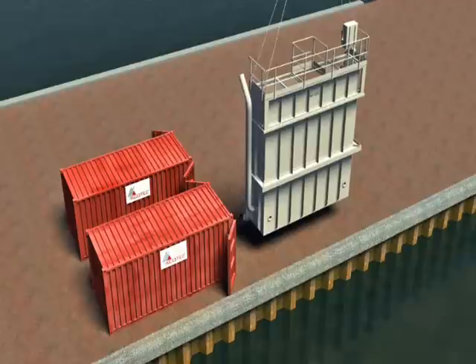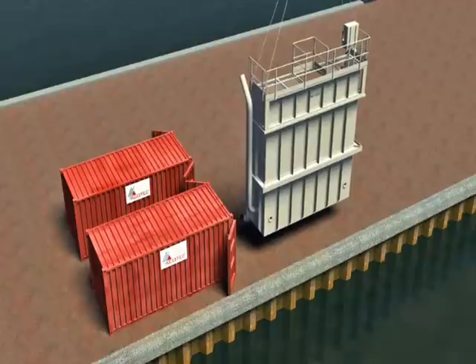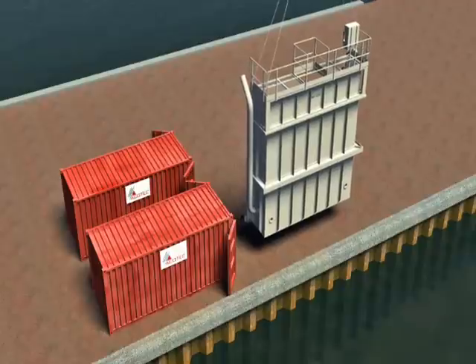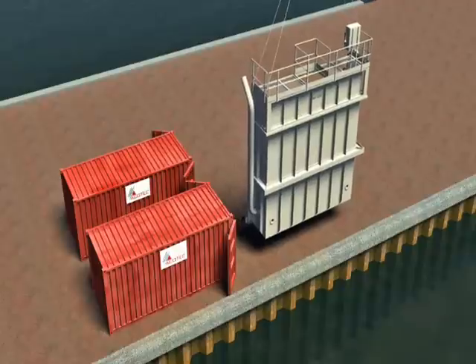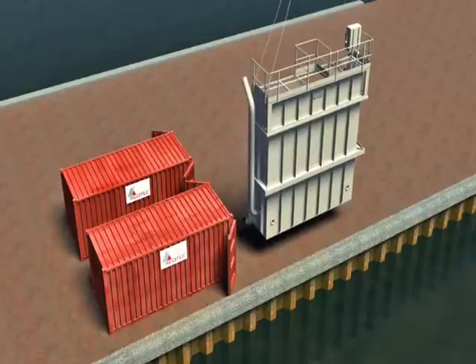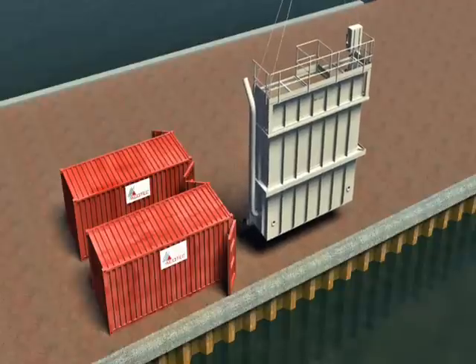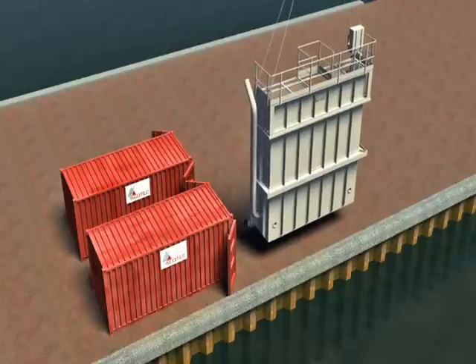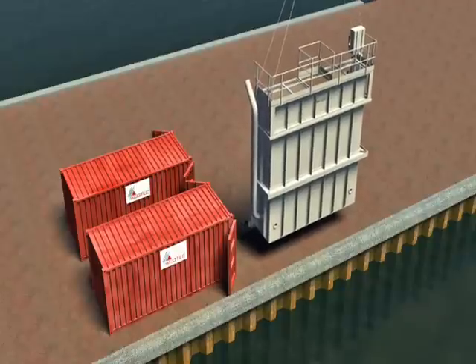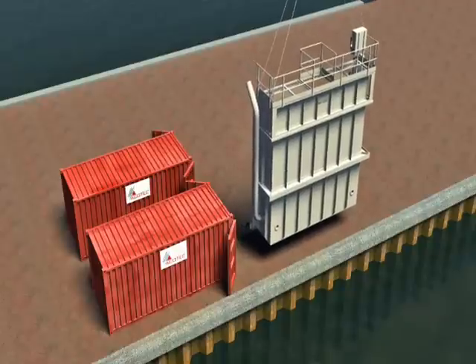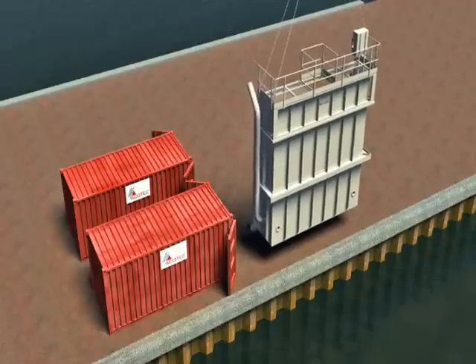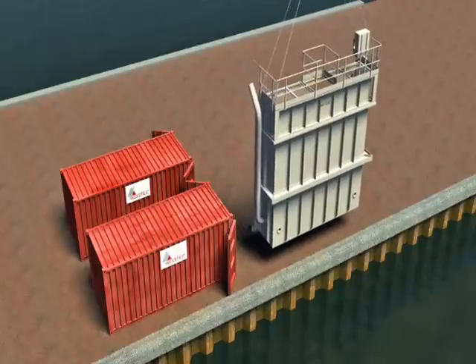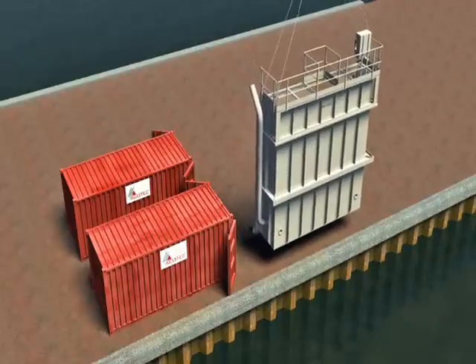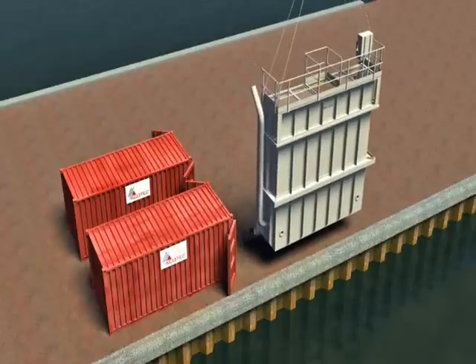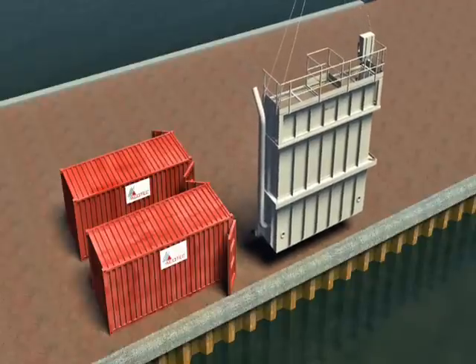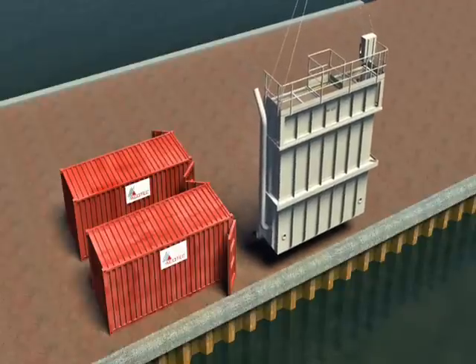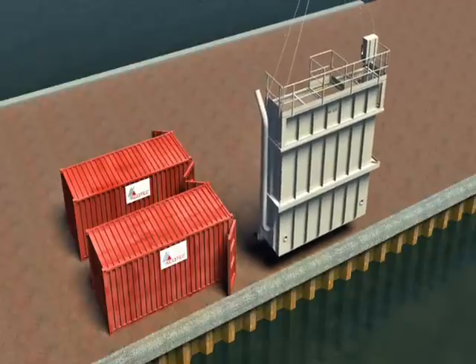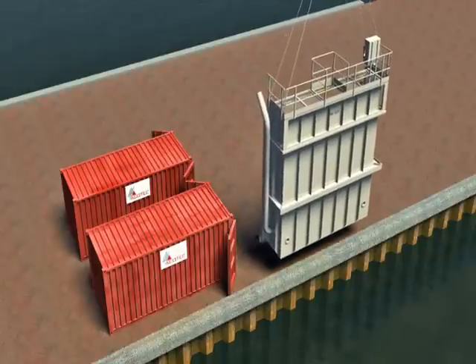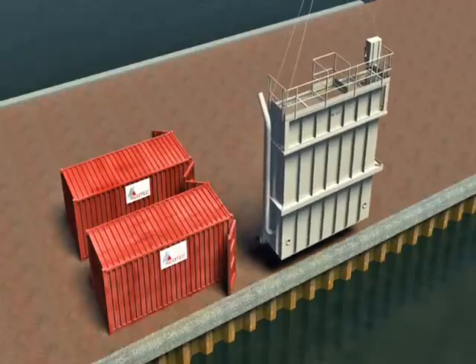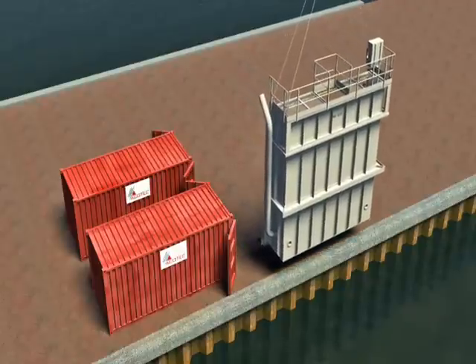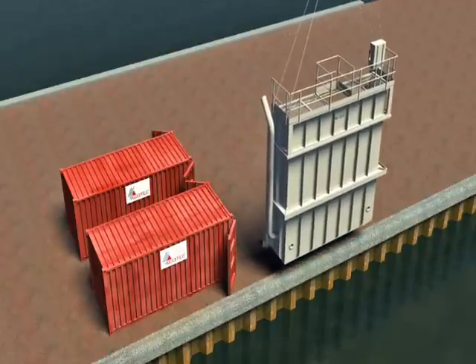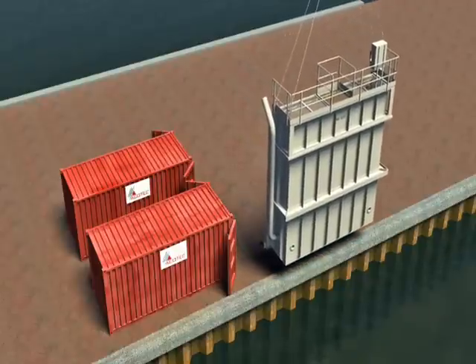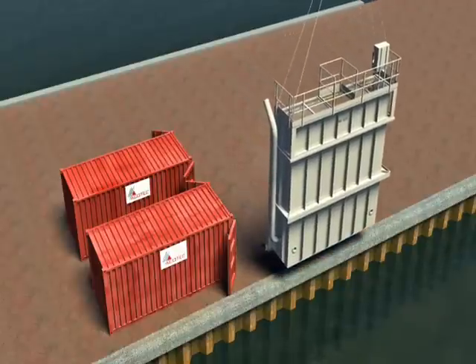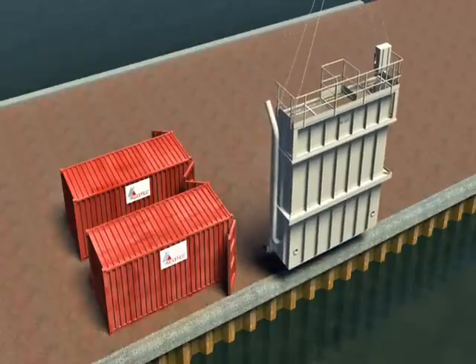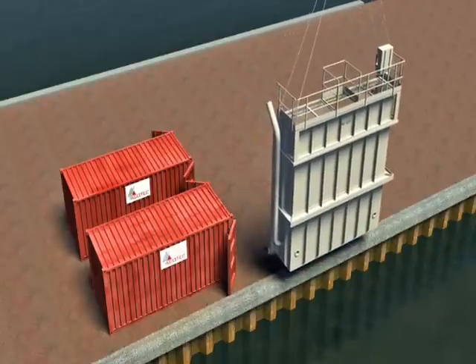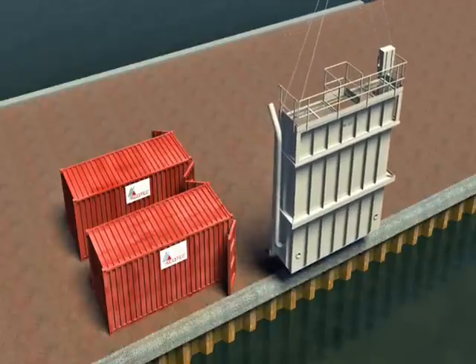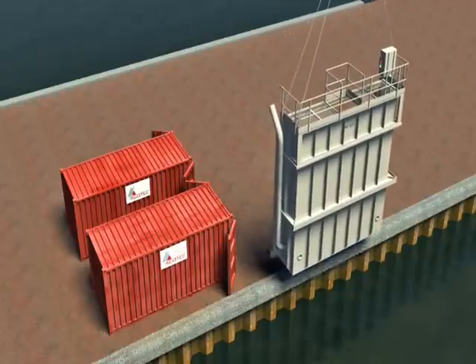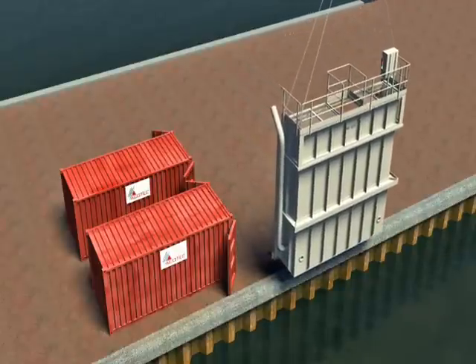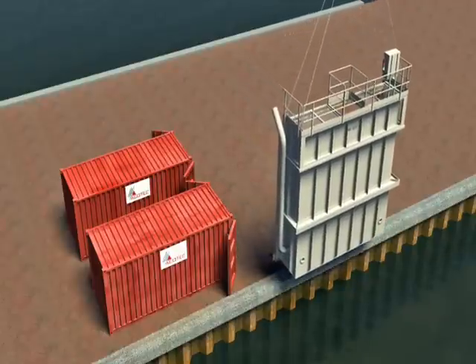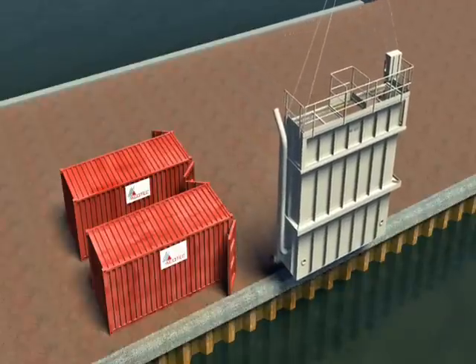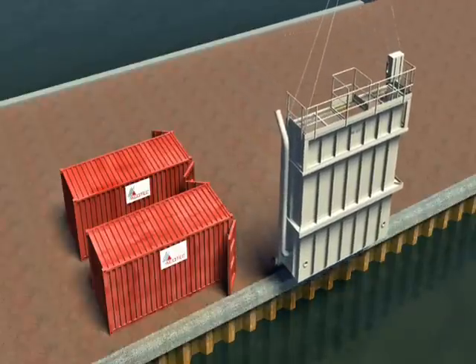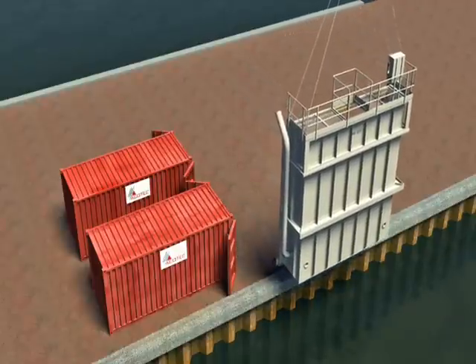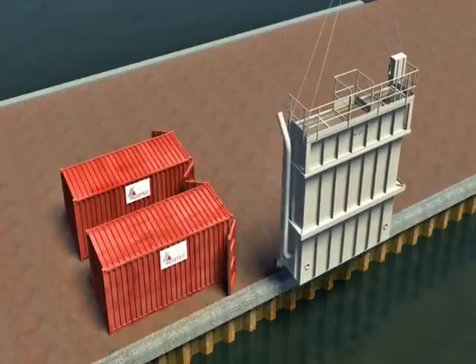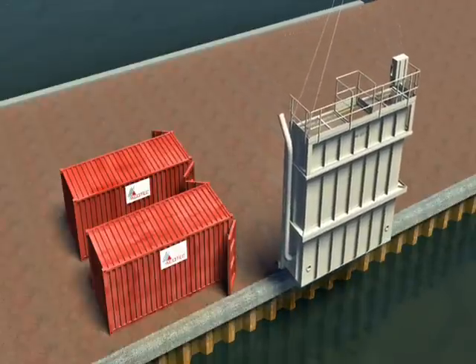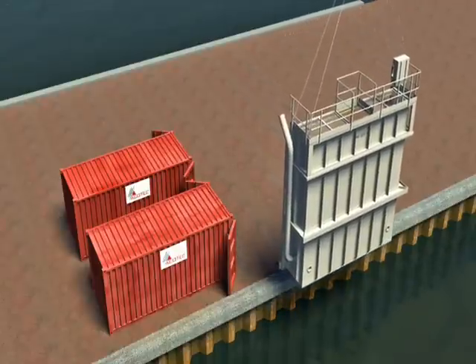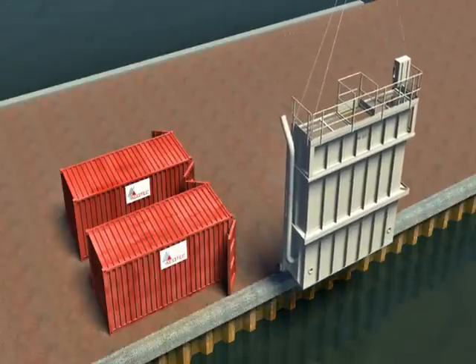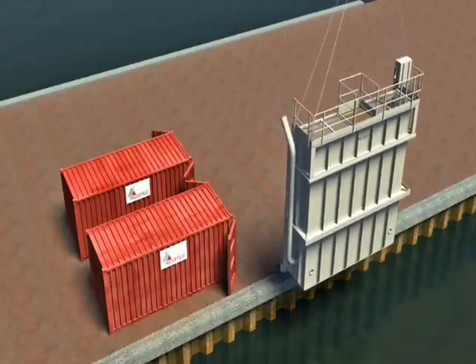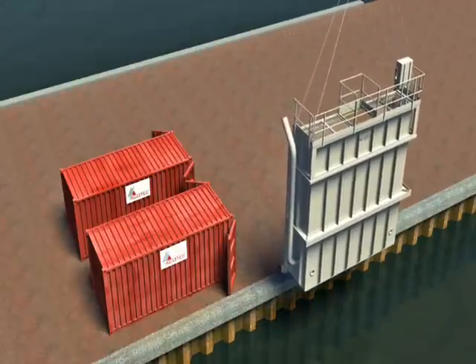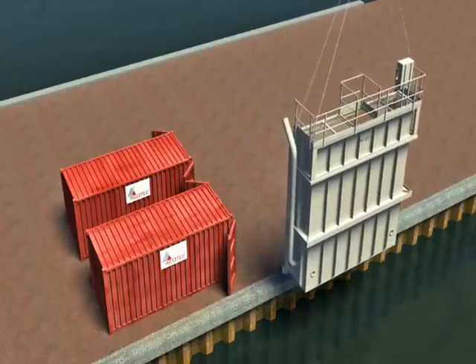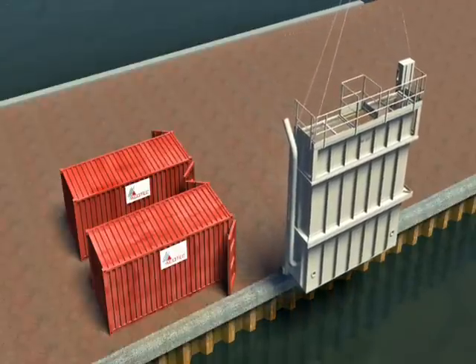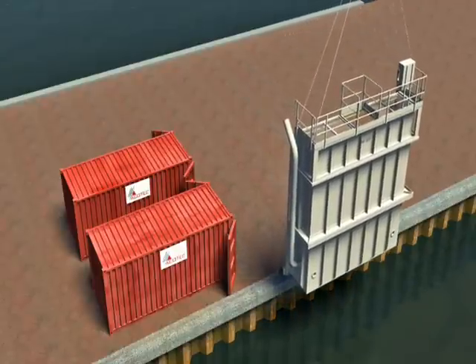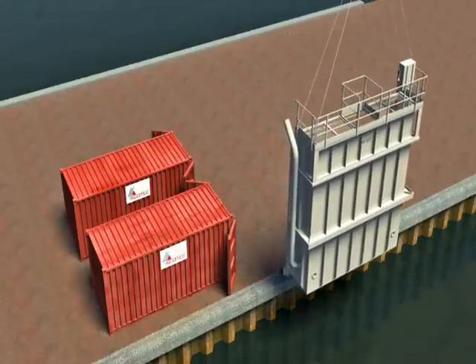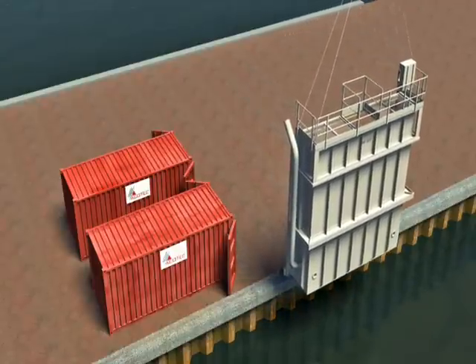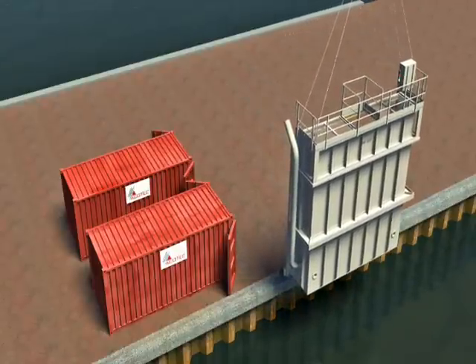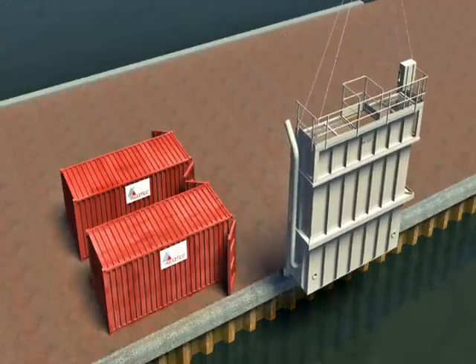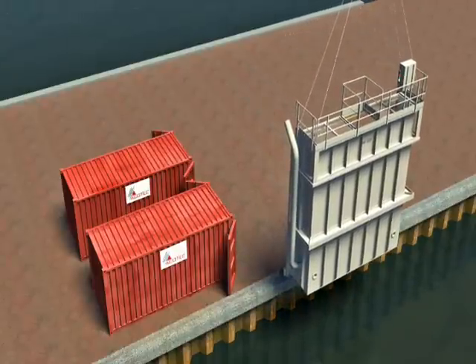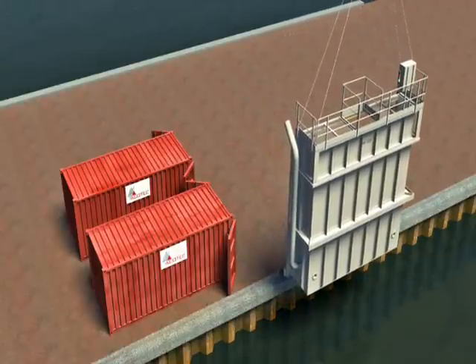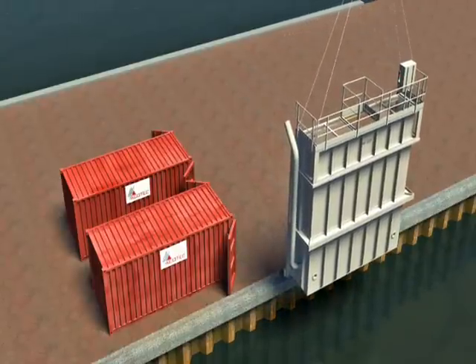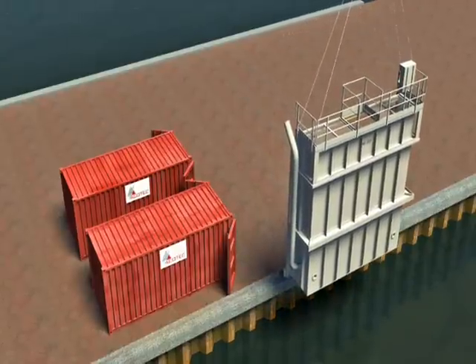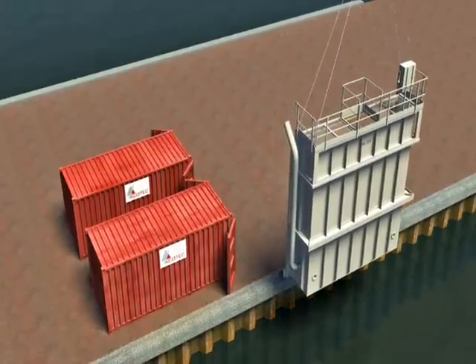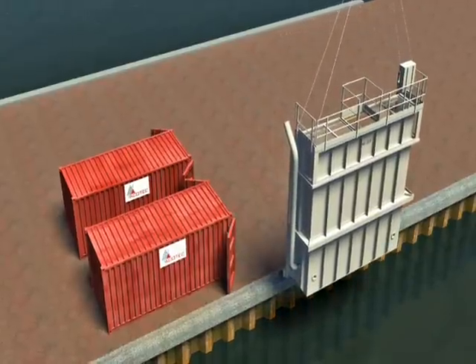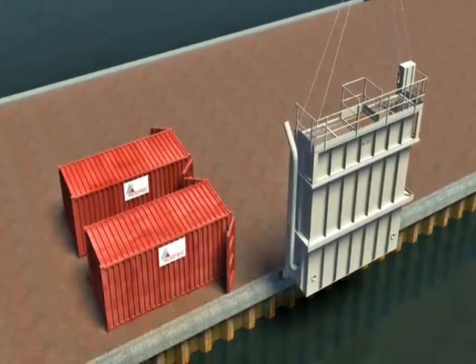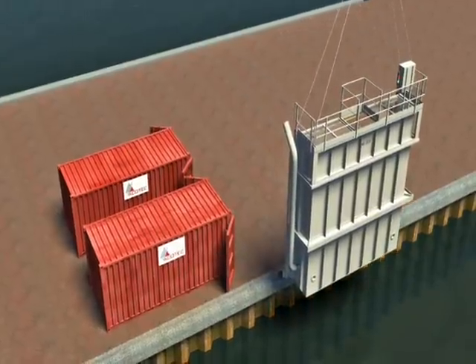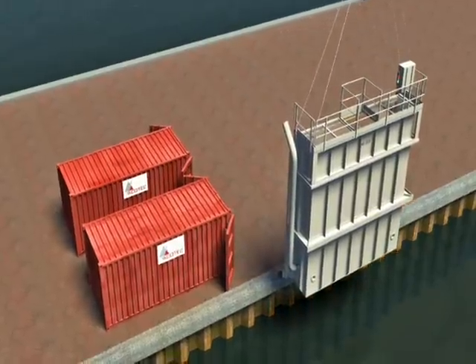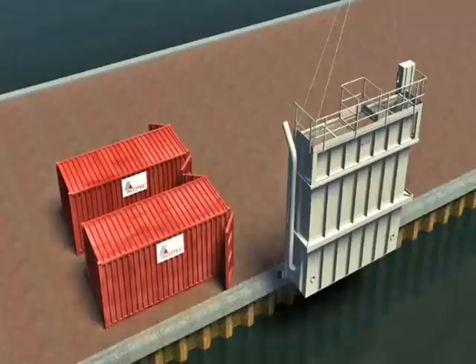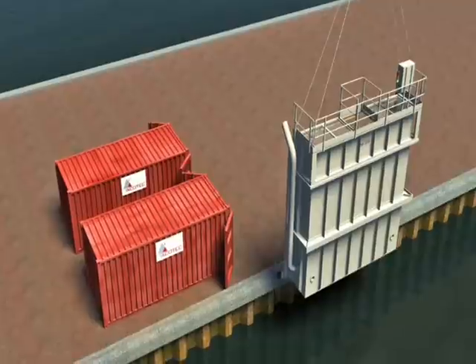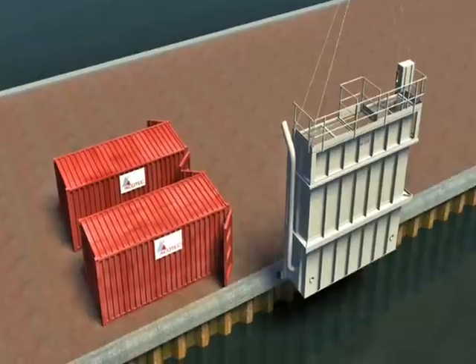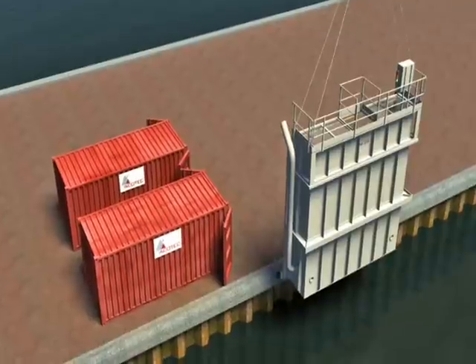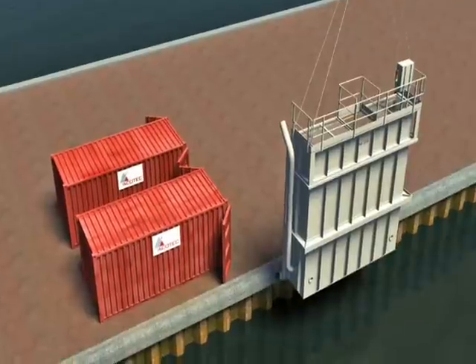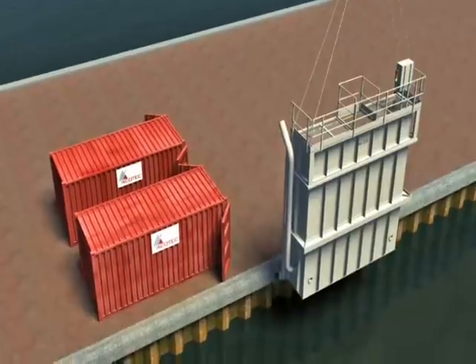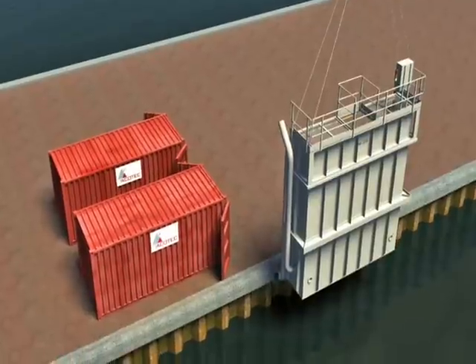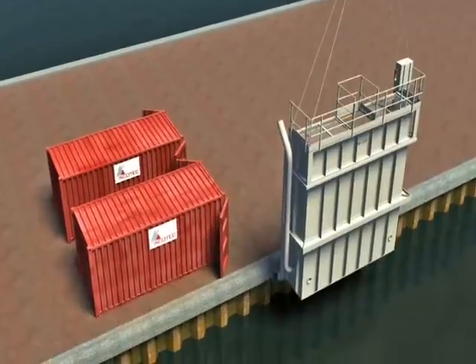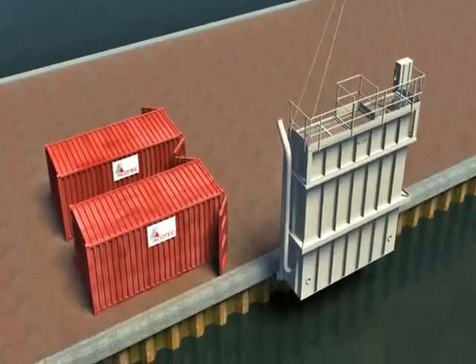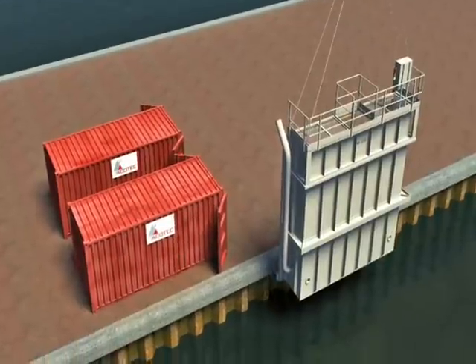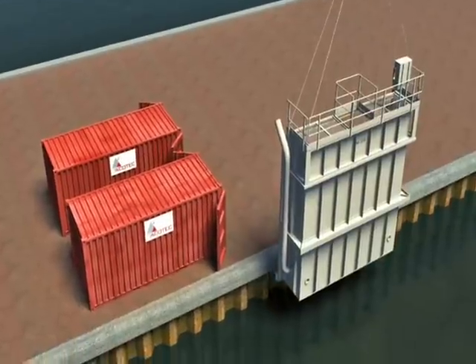Final on-site assembly is complete within two days. After, the cofferdam is ready for deployment with crane or gantry.